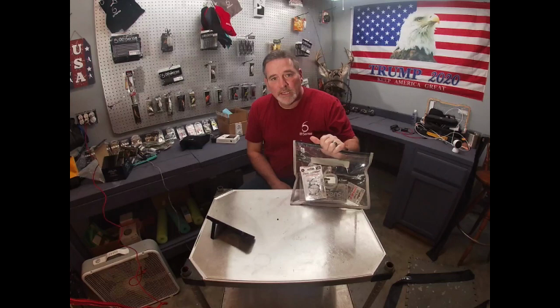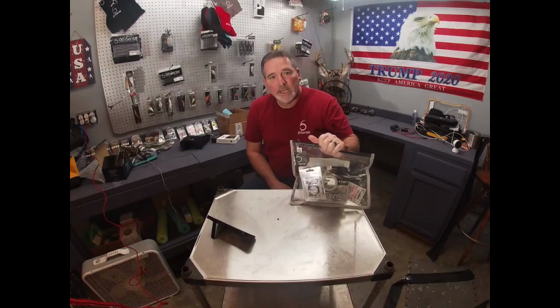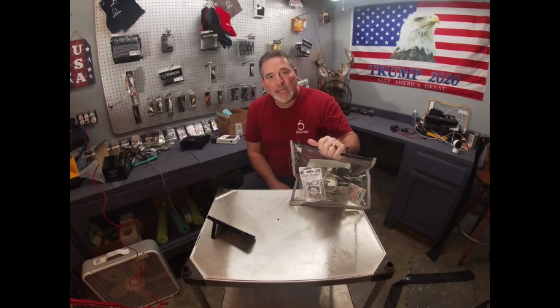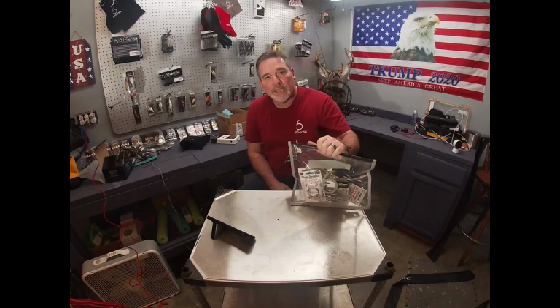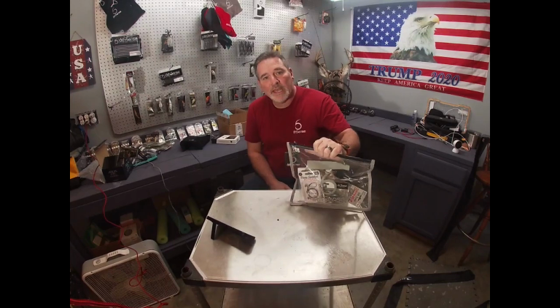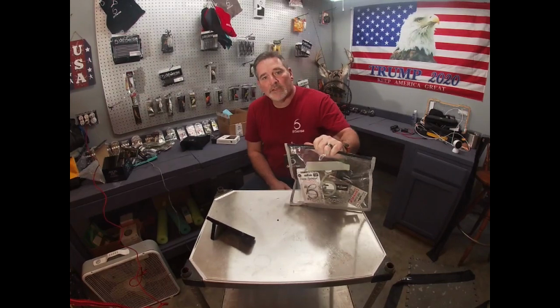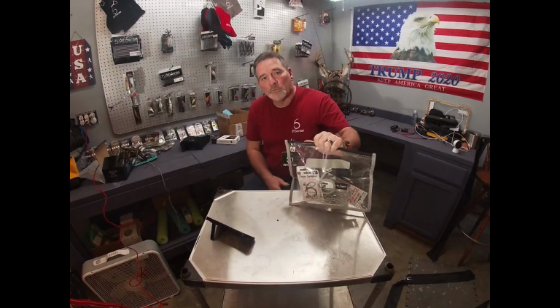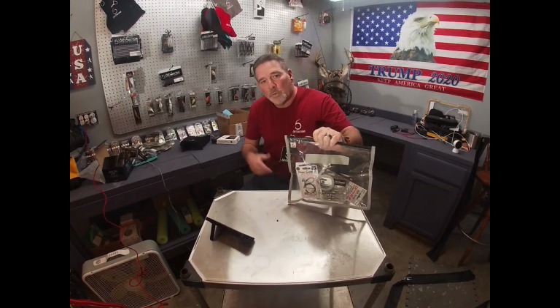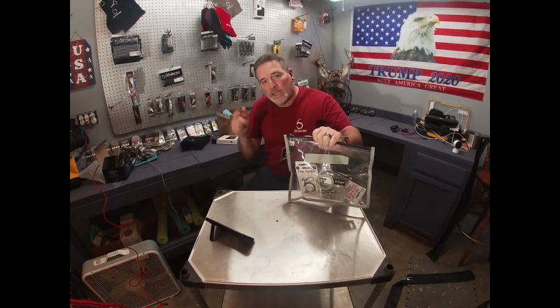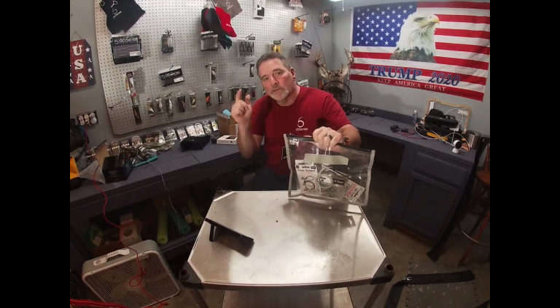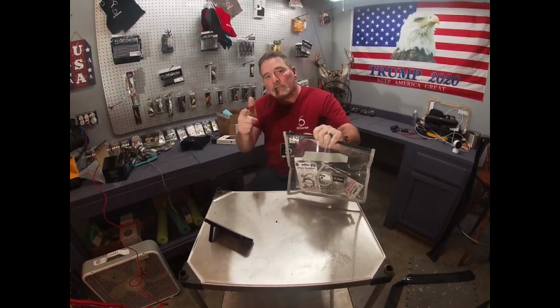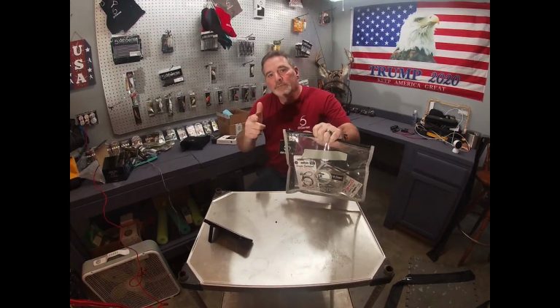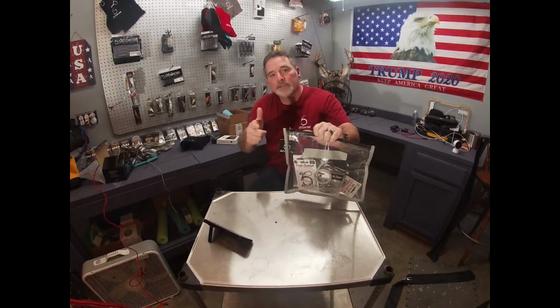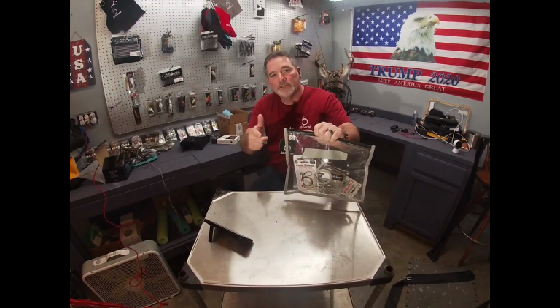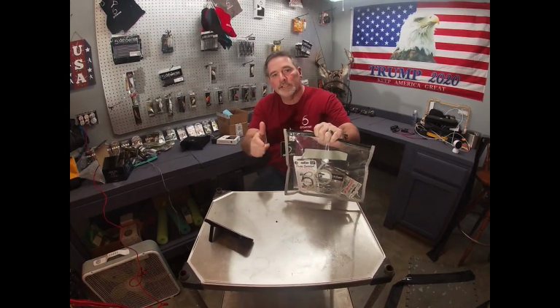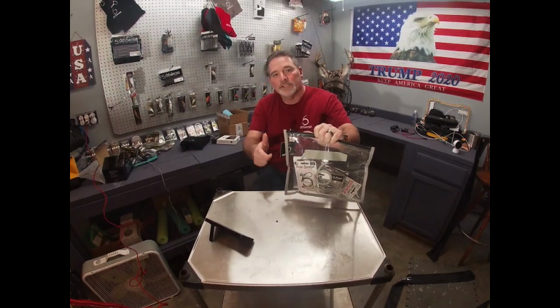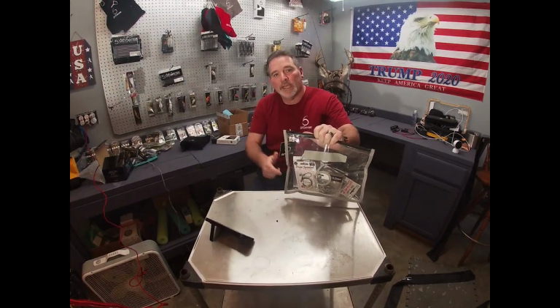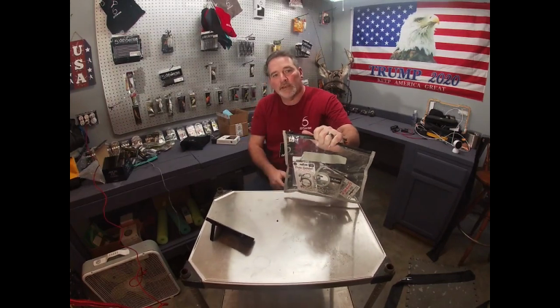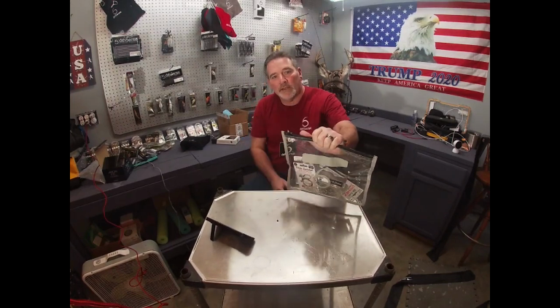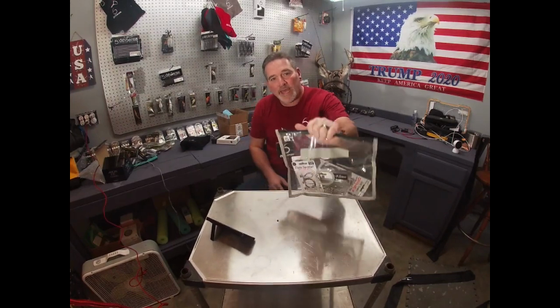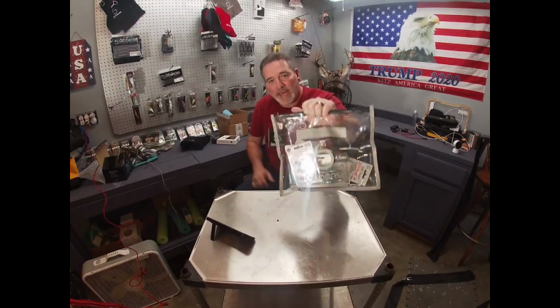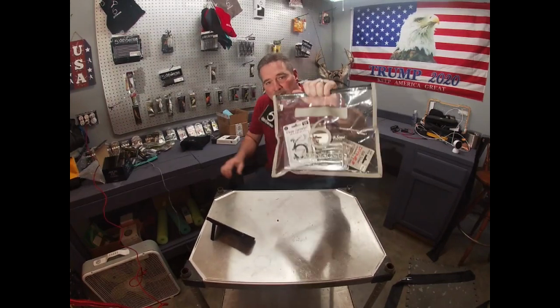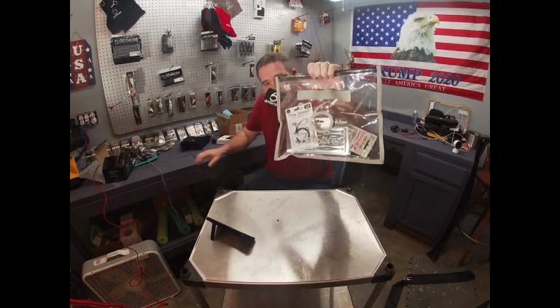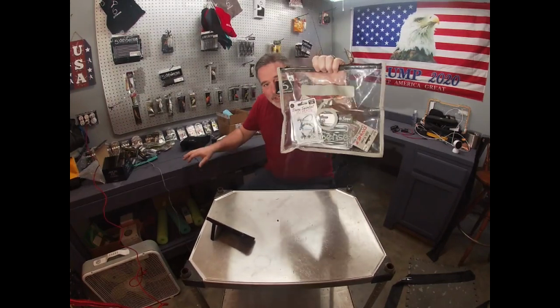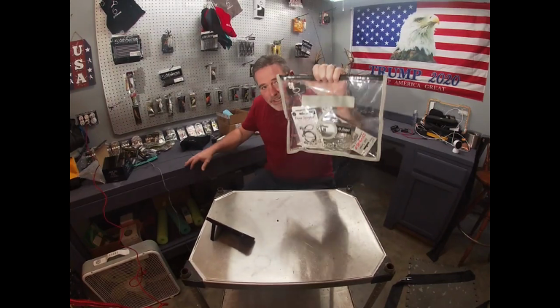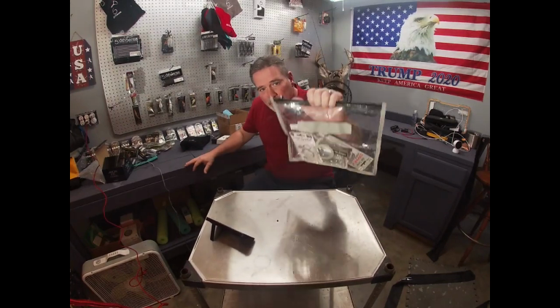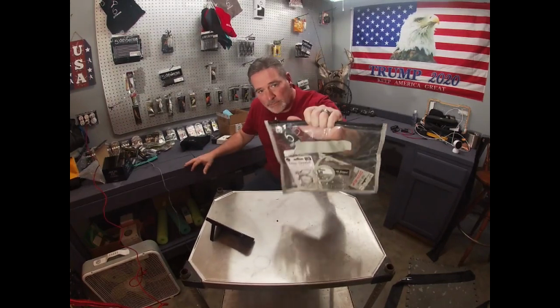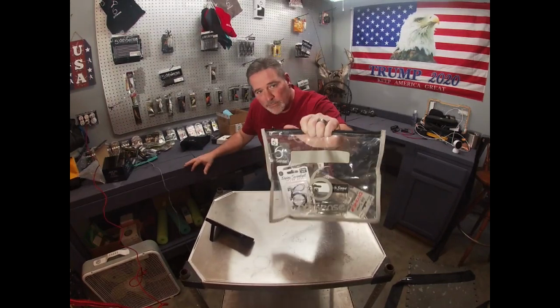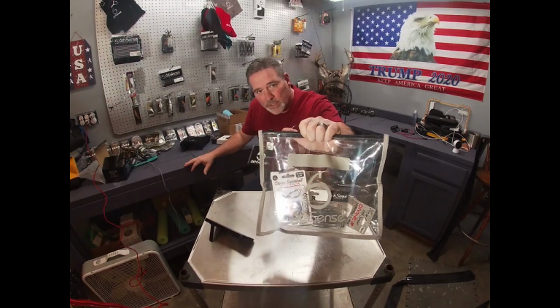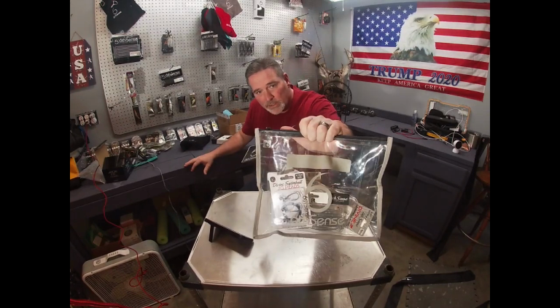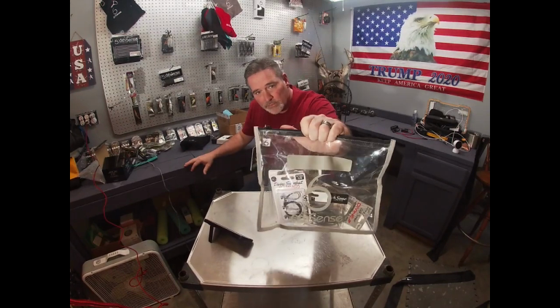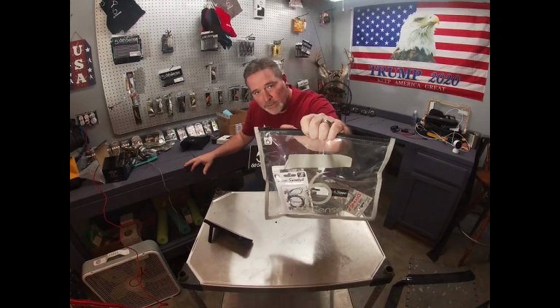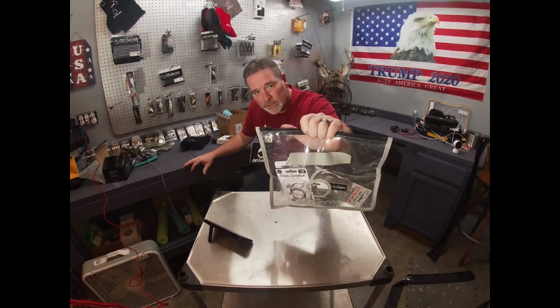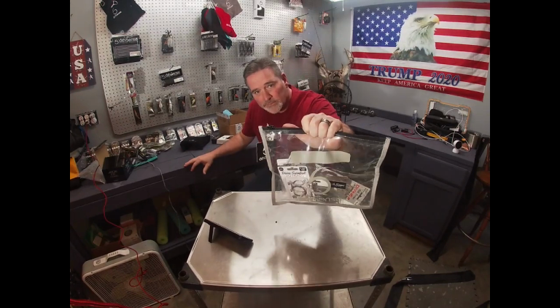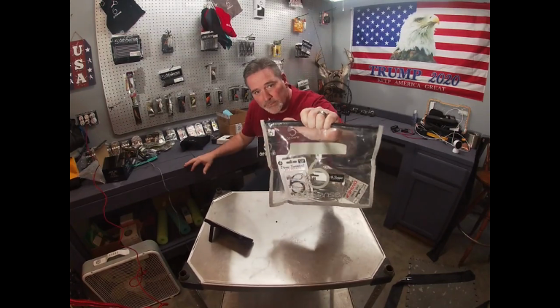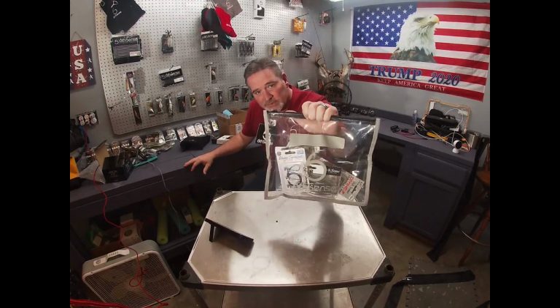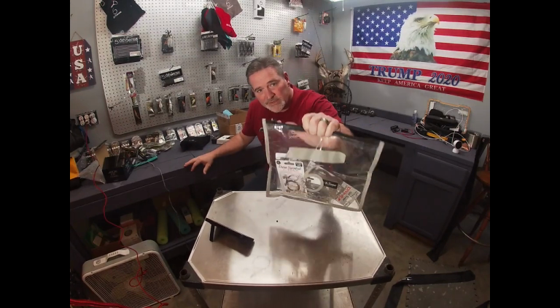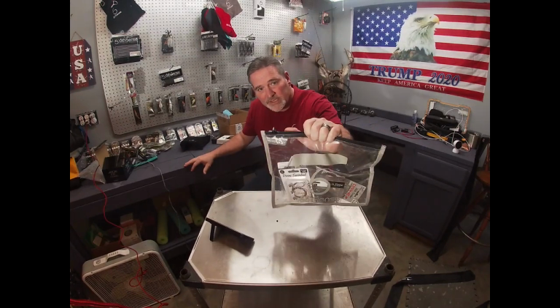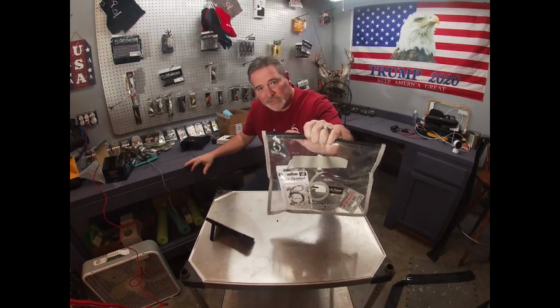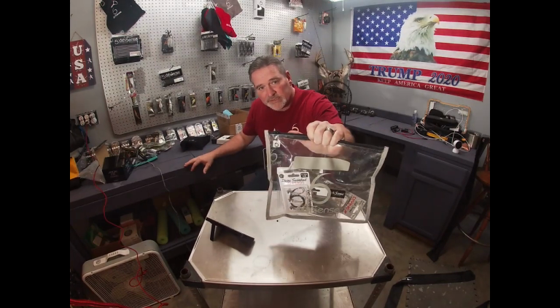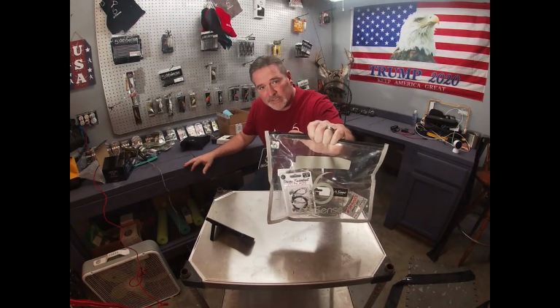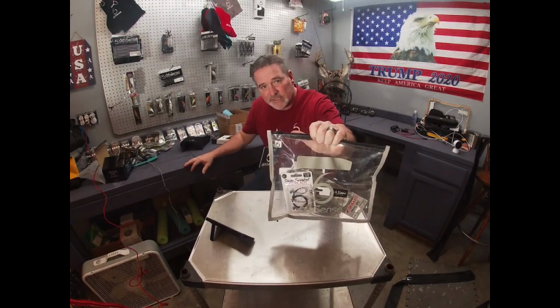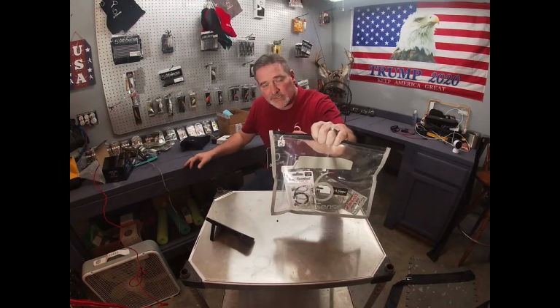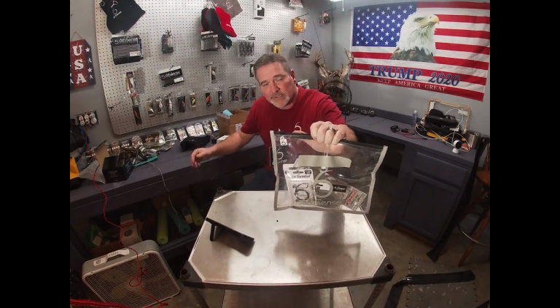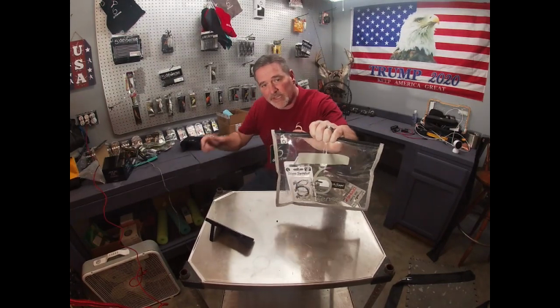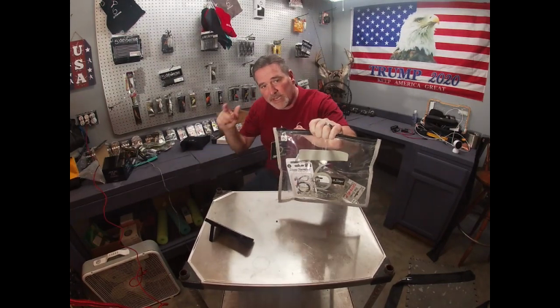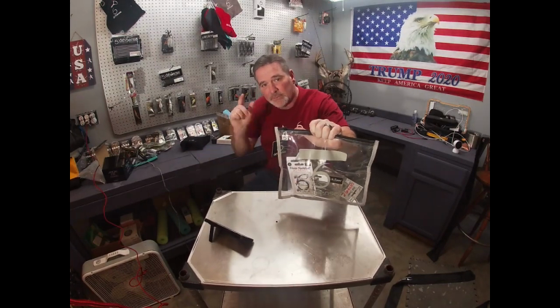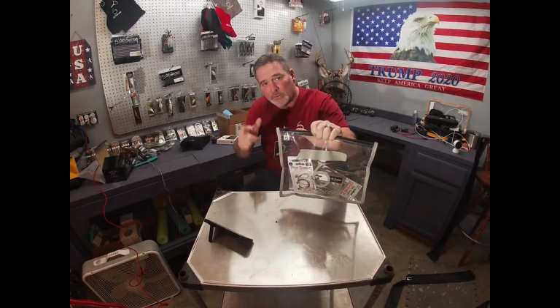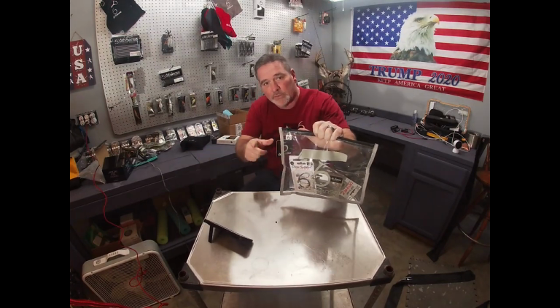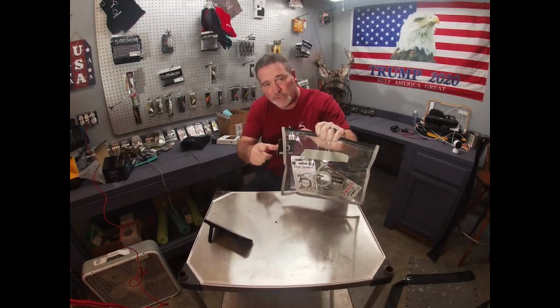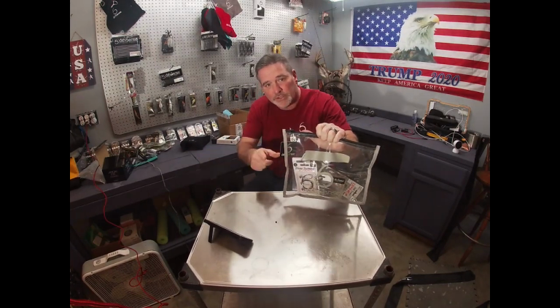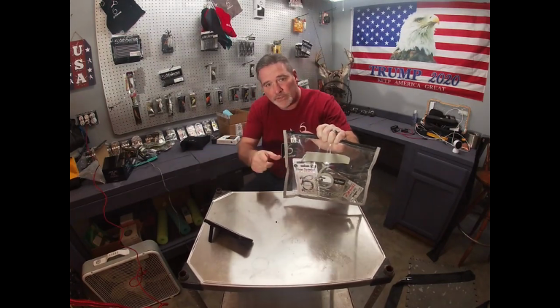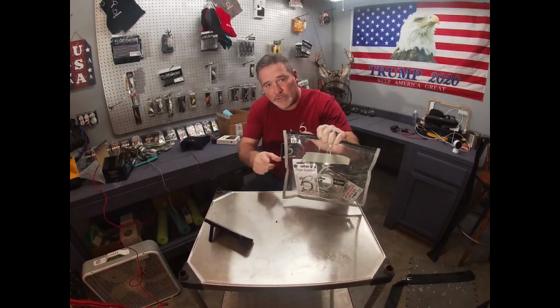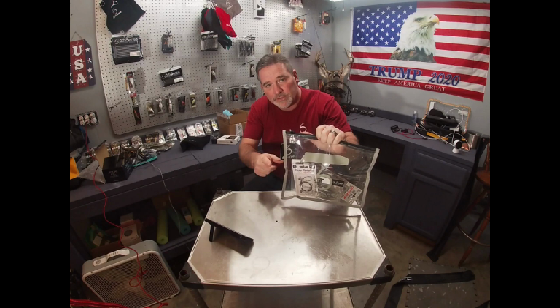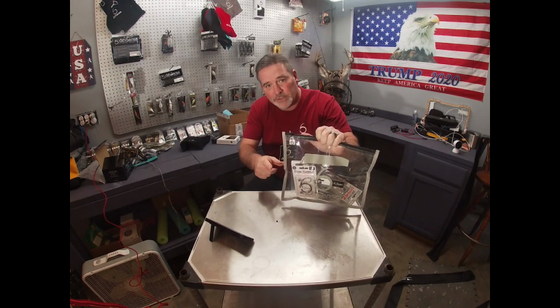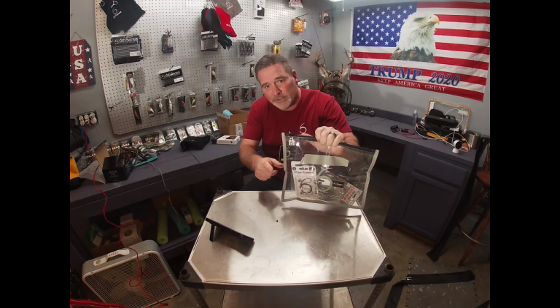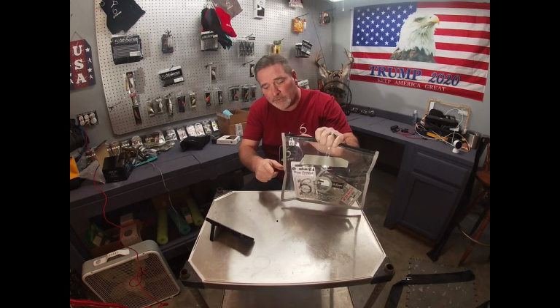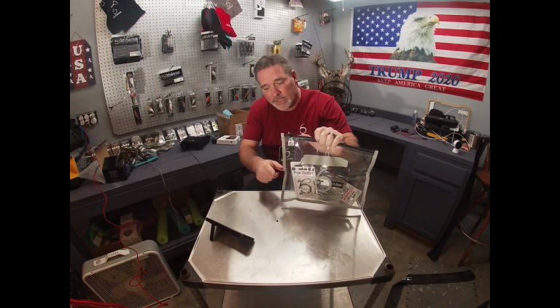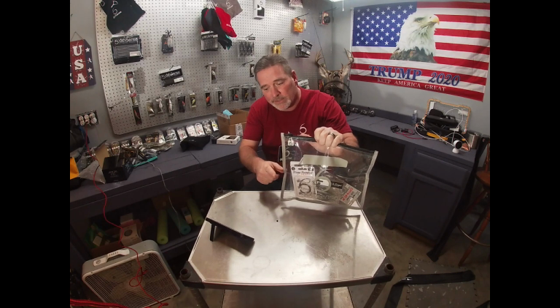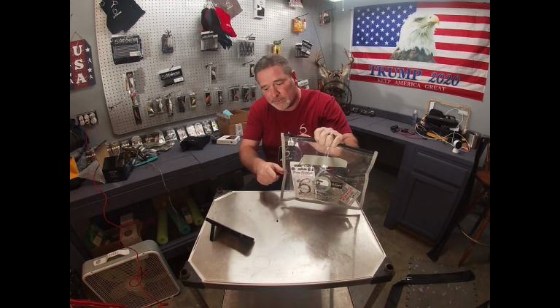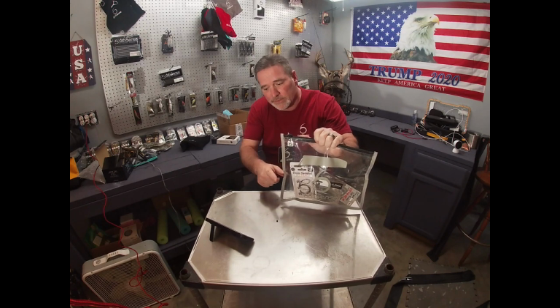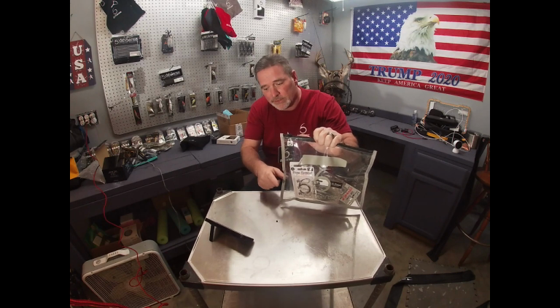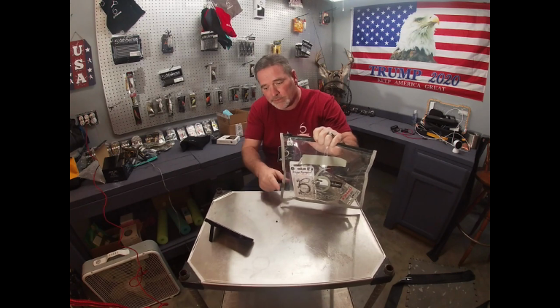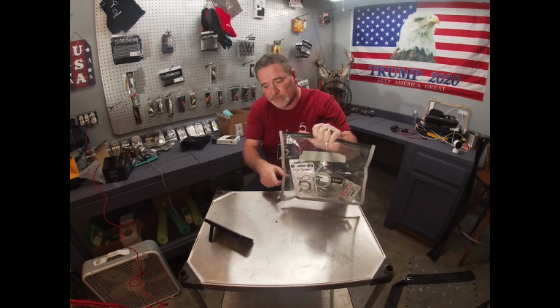Hey guys, welcome to the channel. I have an umbrella rig from Sixth Sense and I'm going to show it to you right after this.